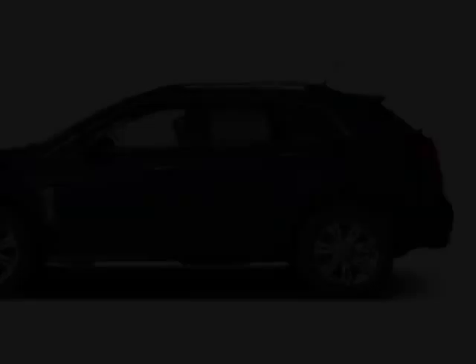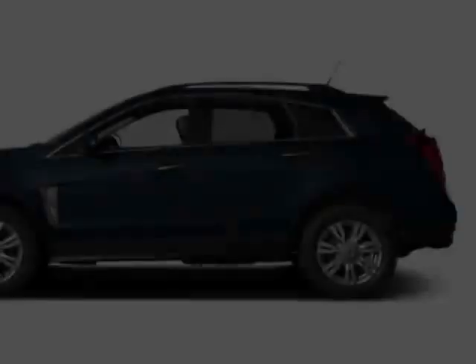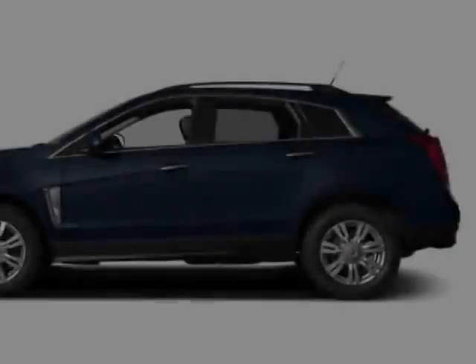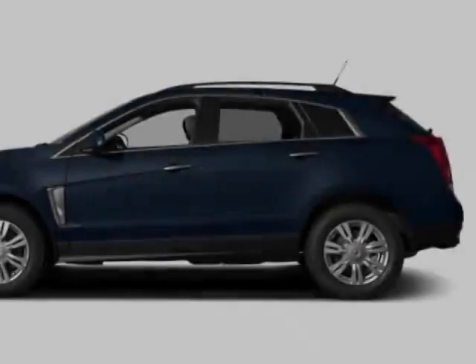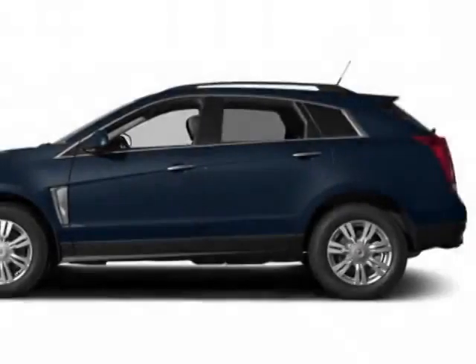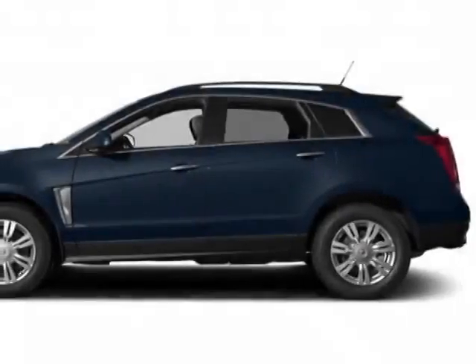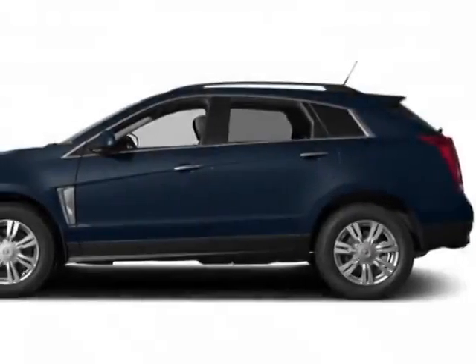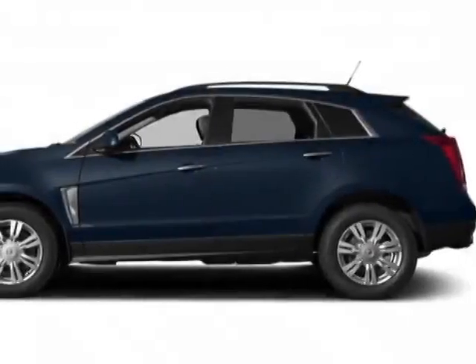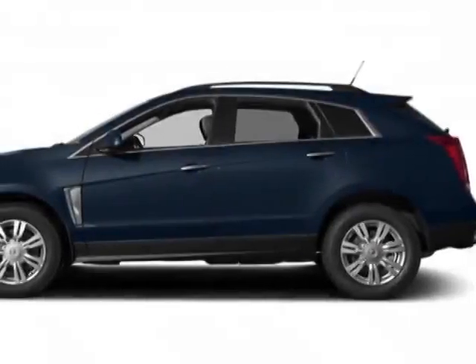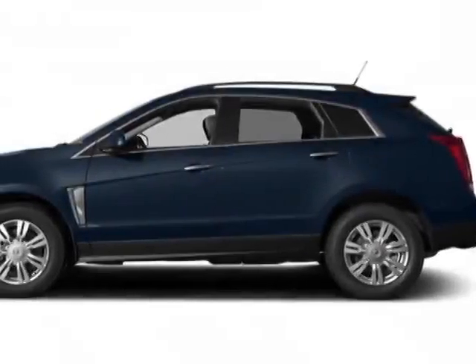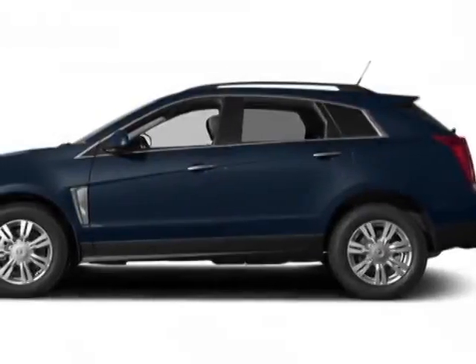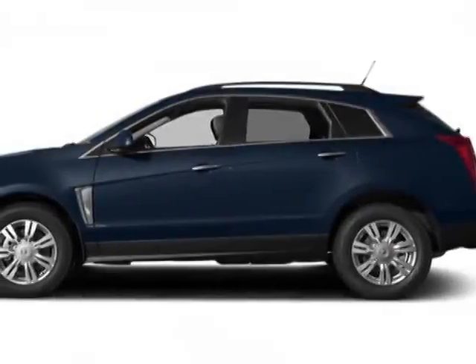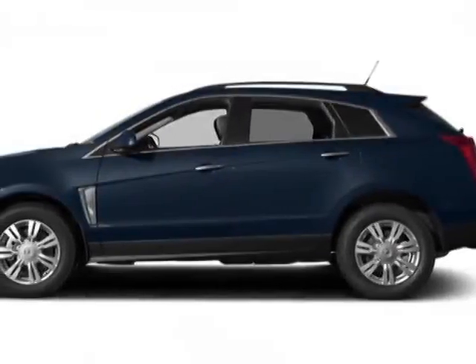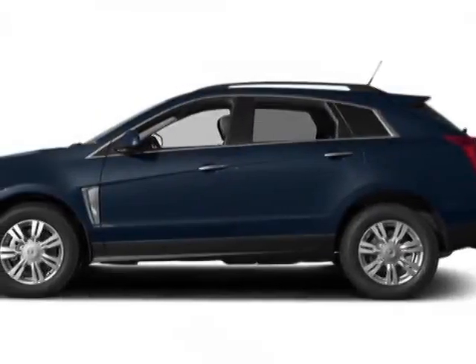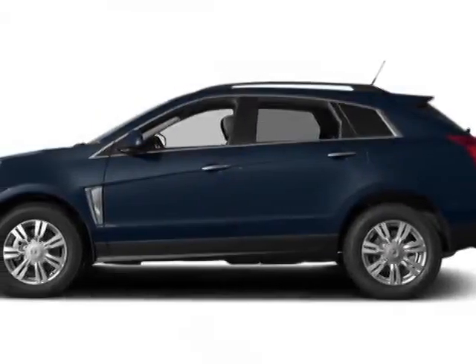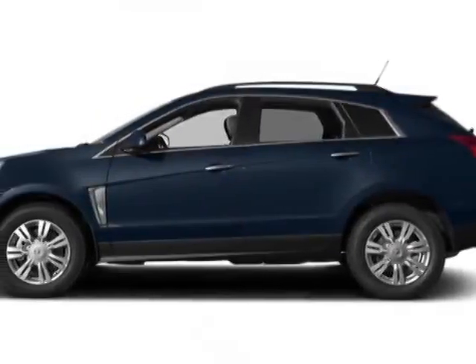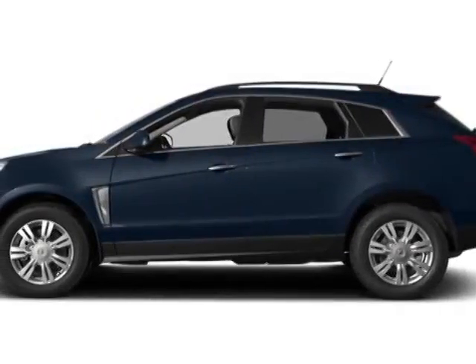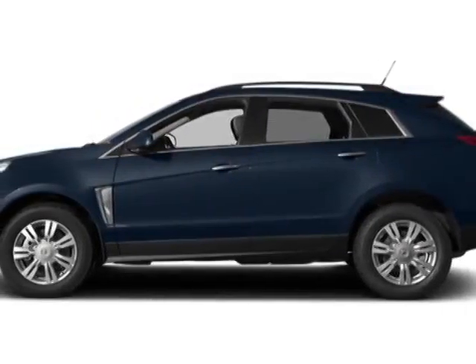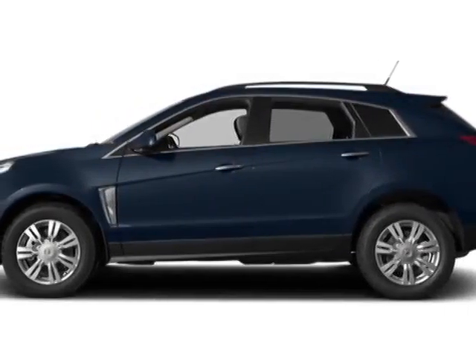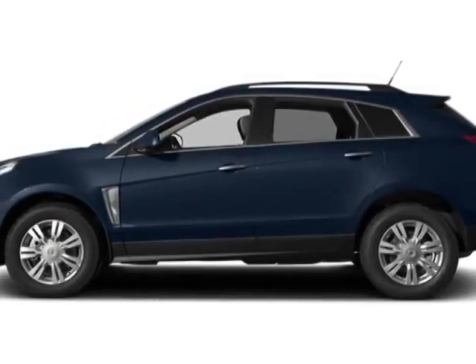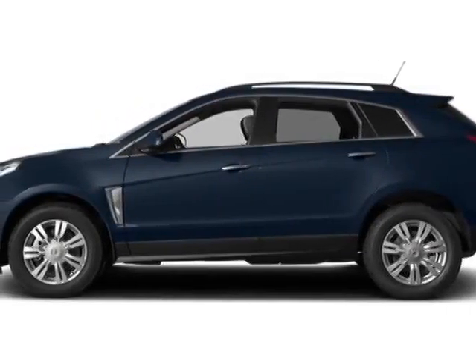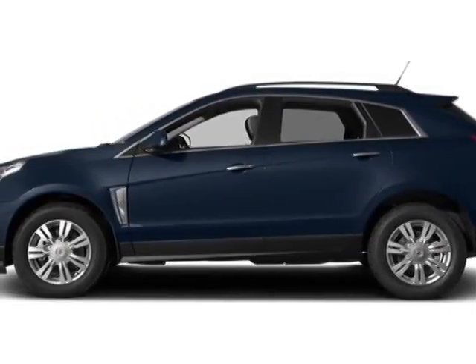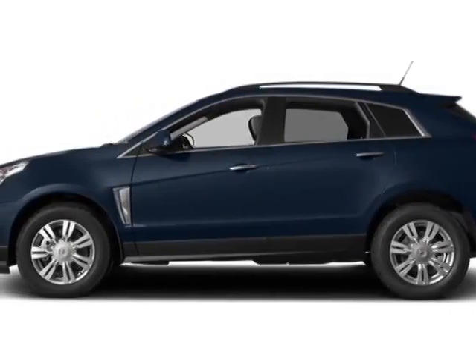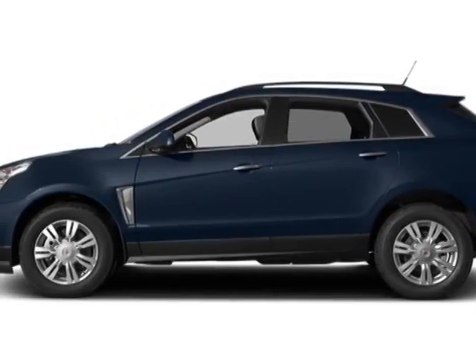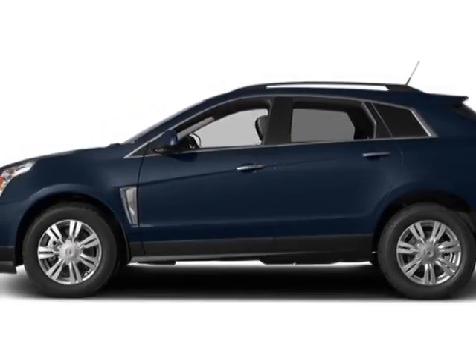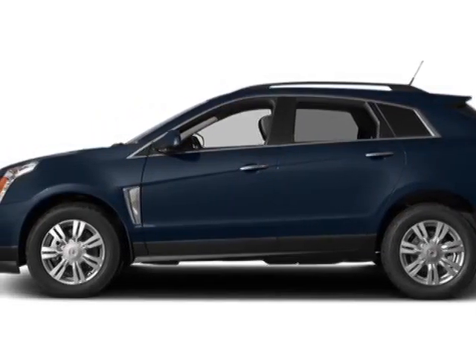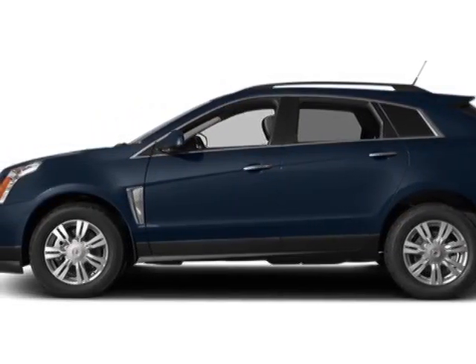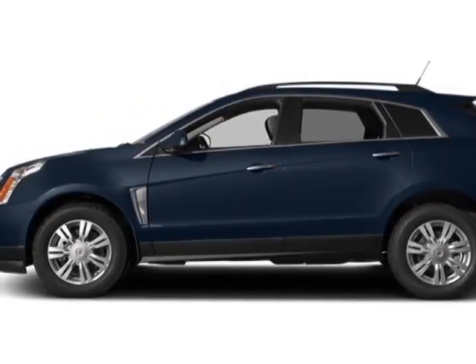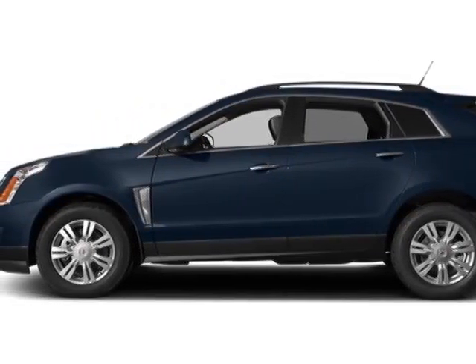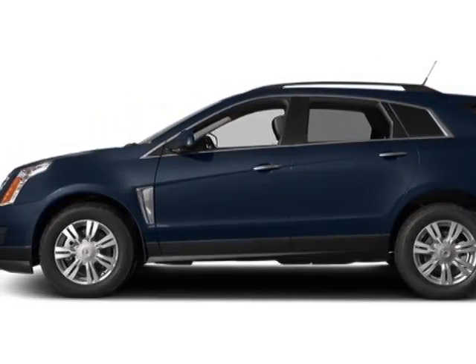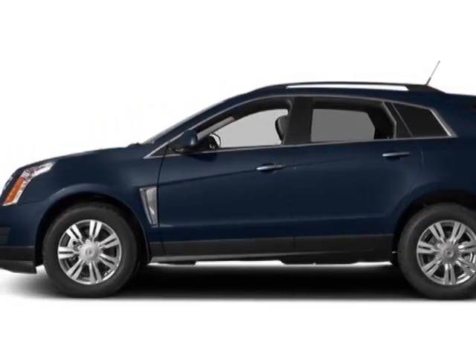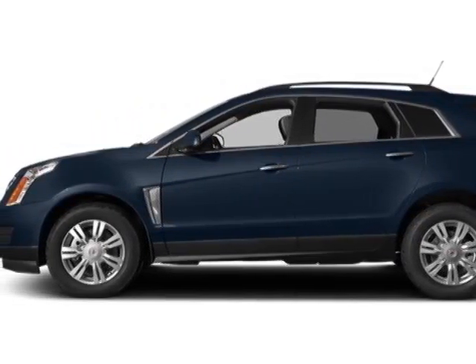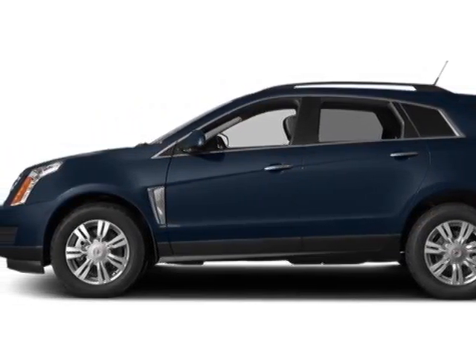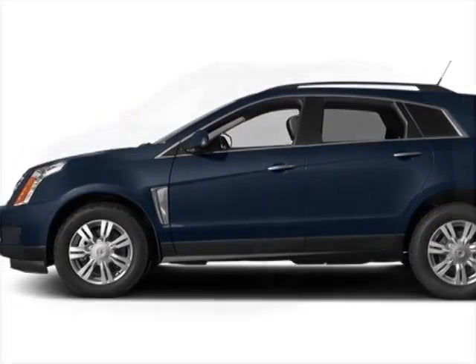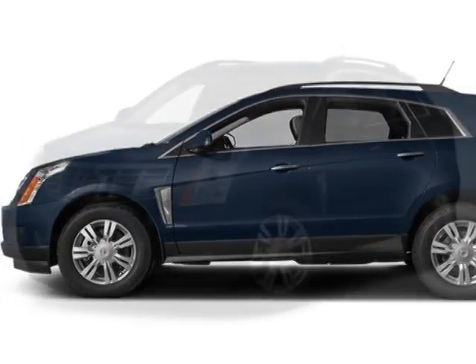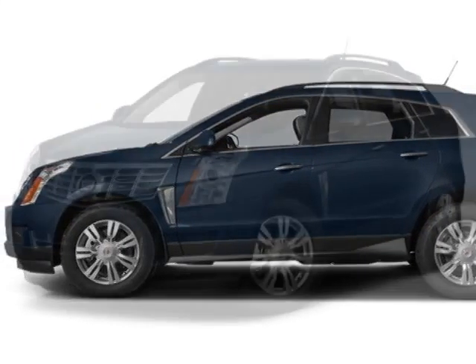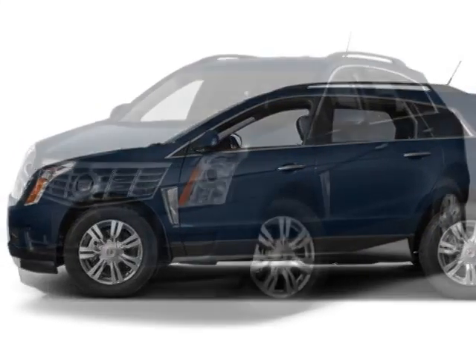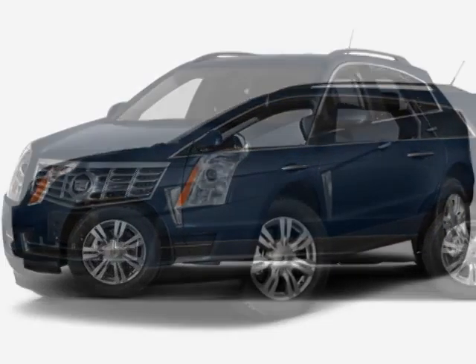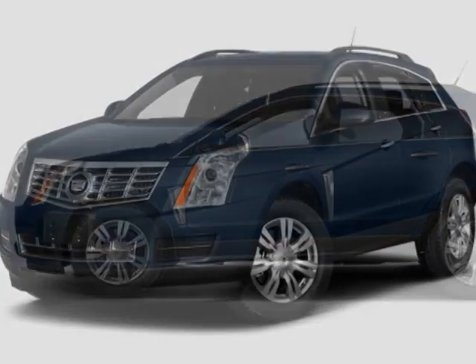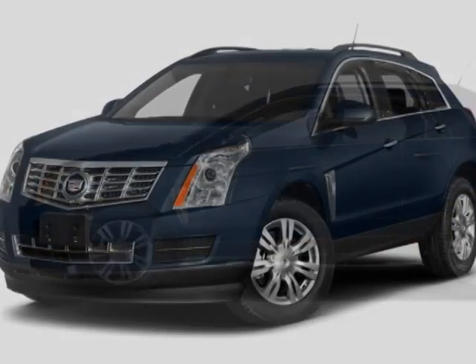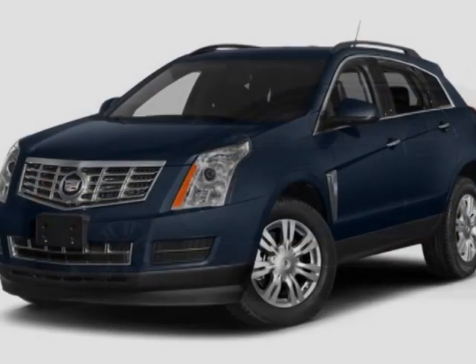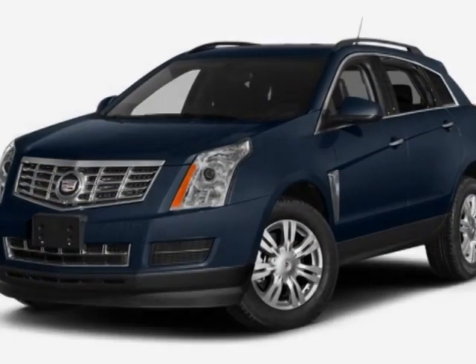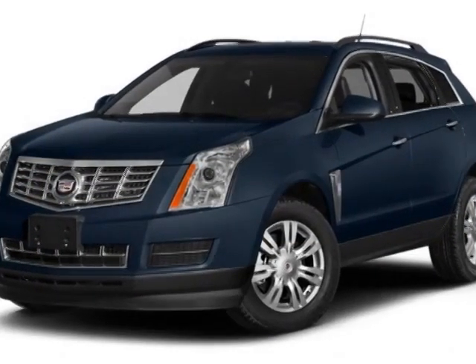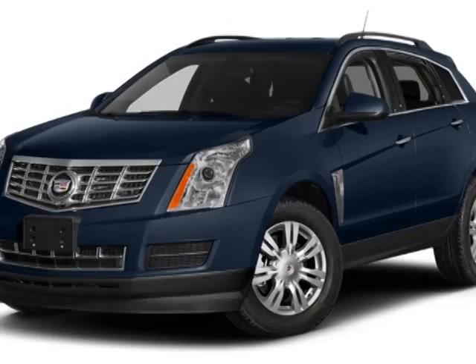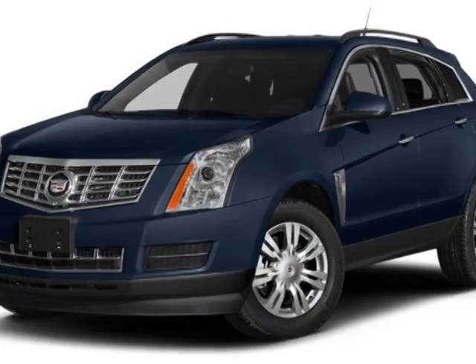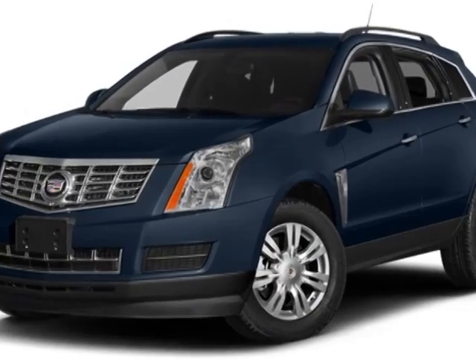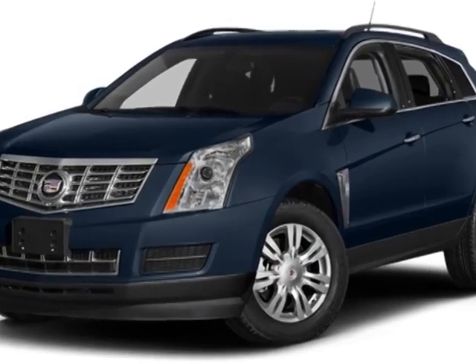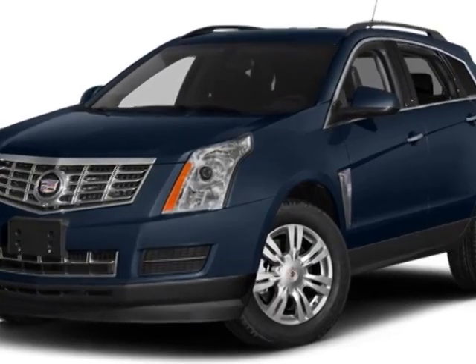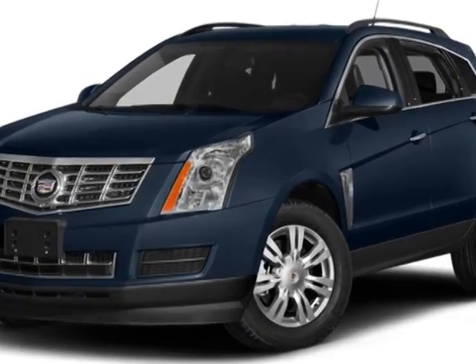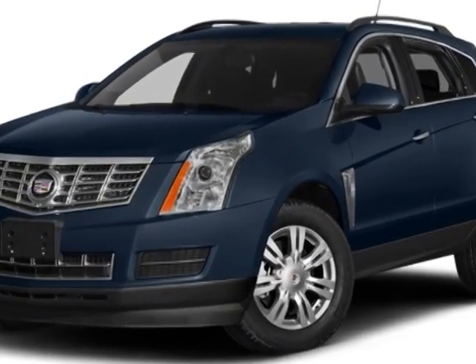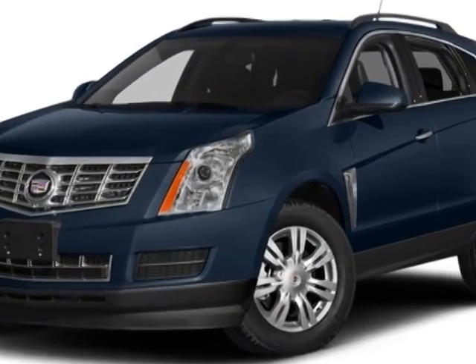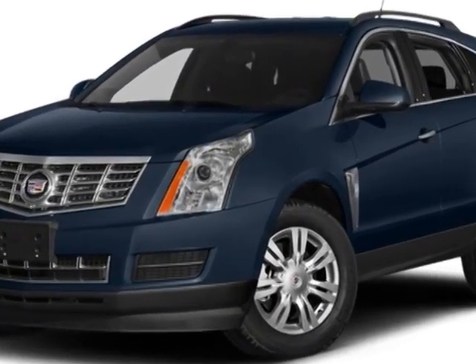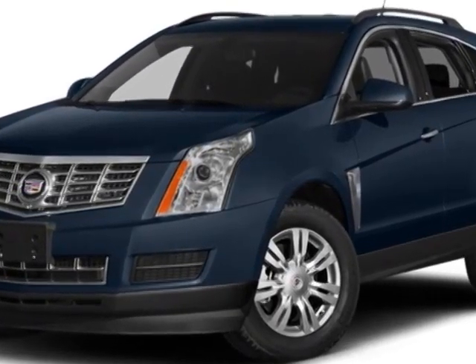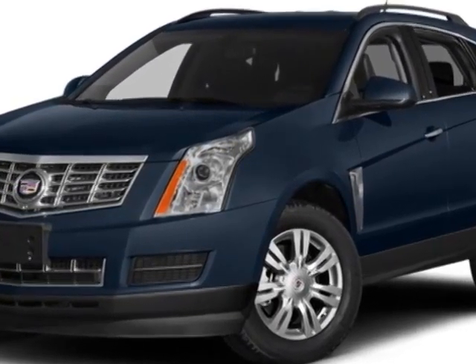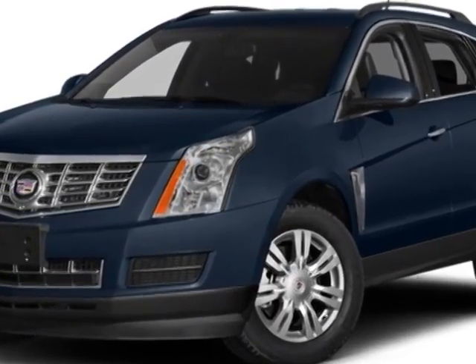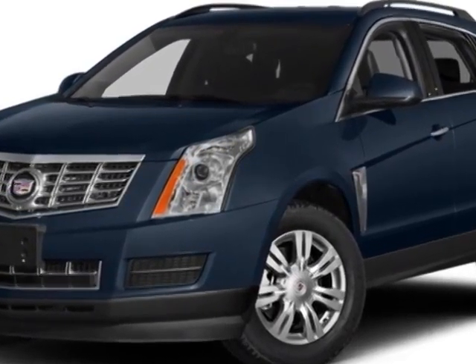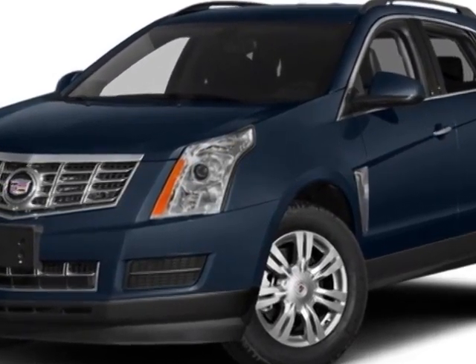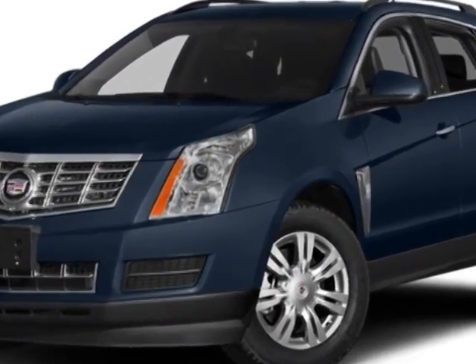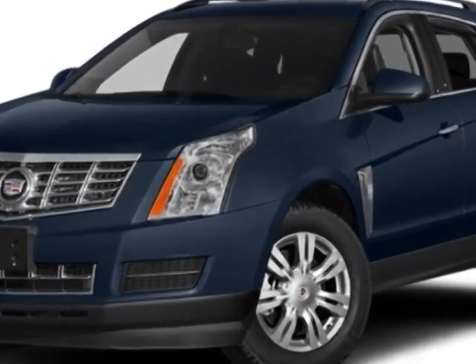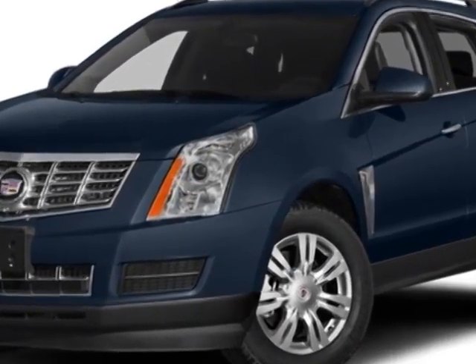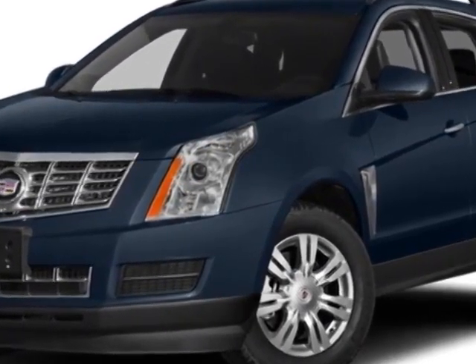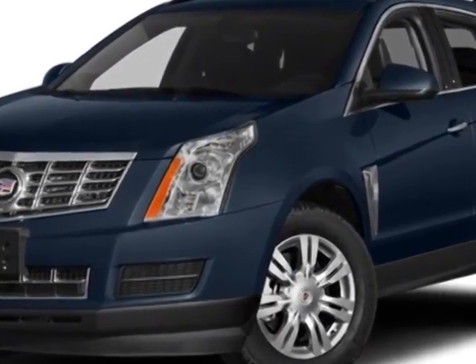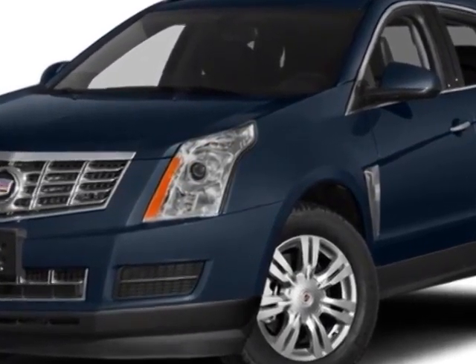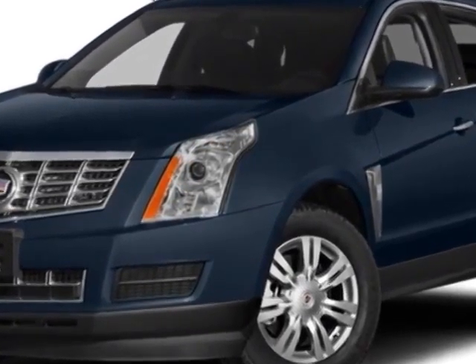Come take a look at this new 2014 Cadillac SRX. For your protection, this vehicle has a full factory warranty.